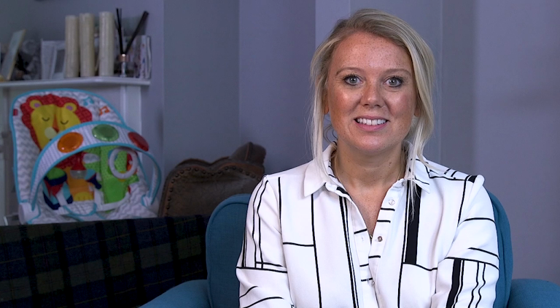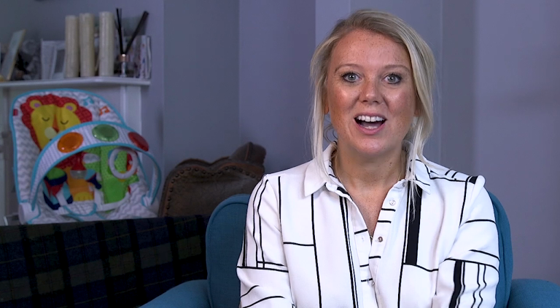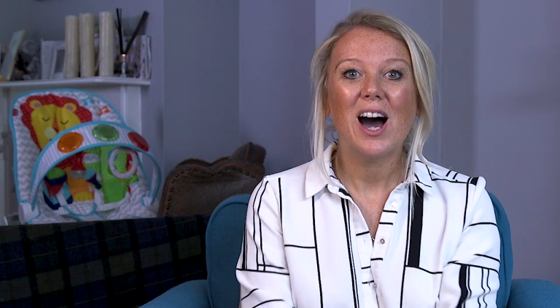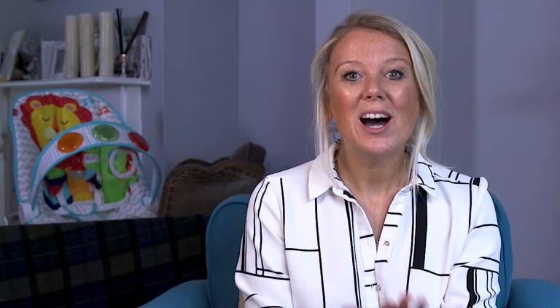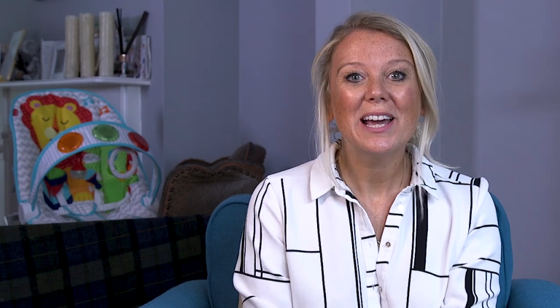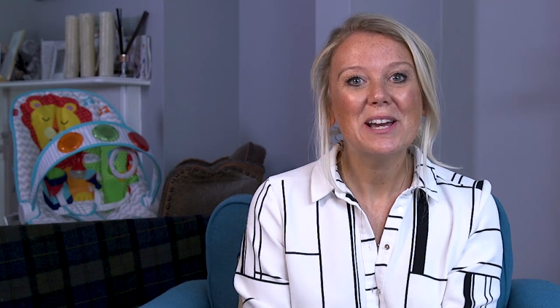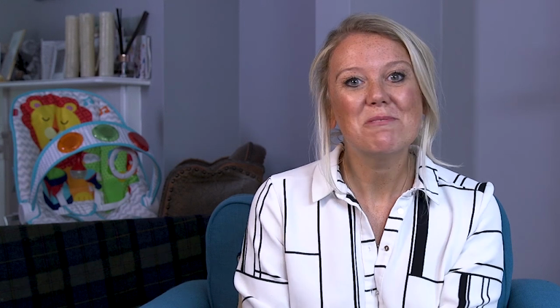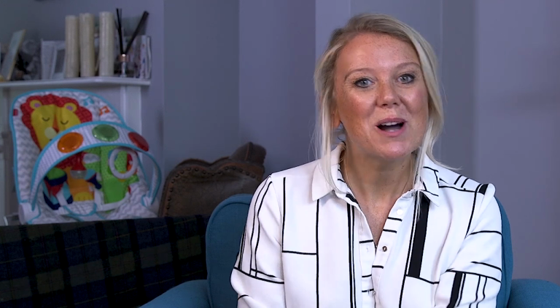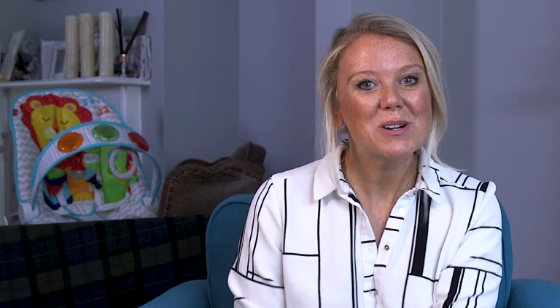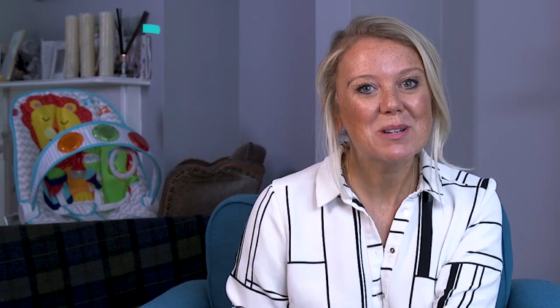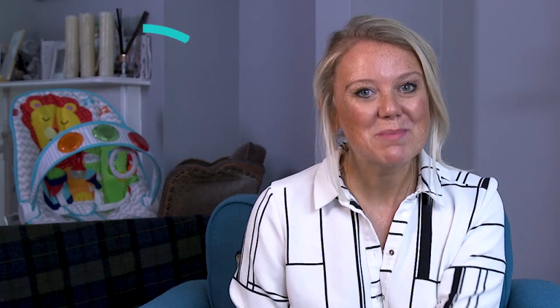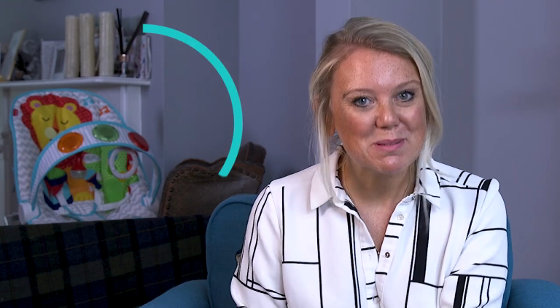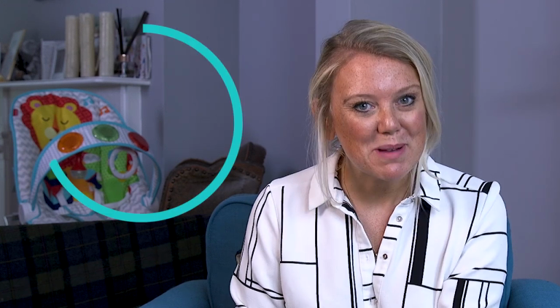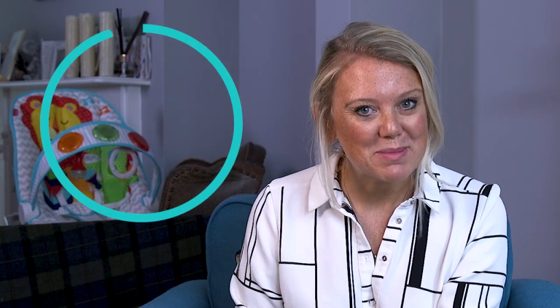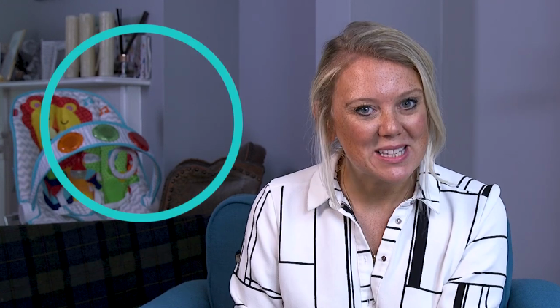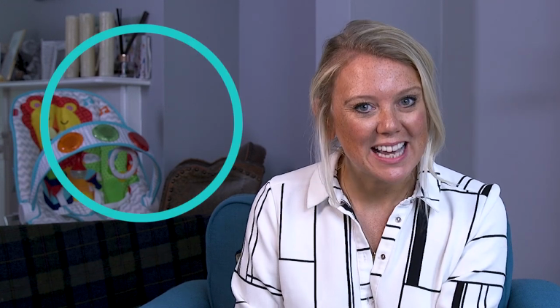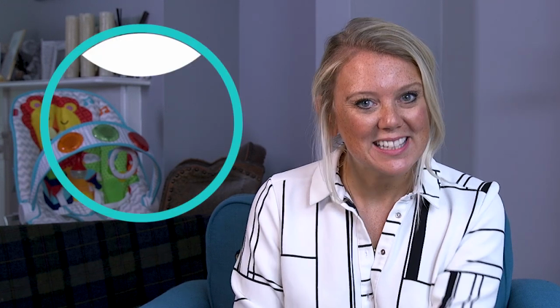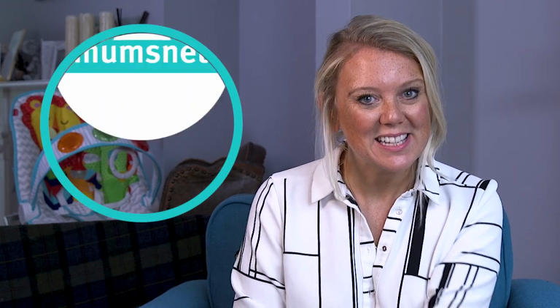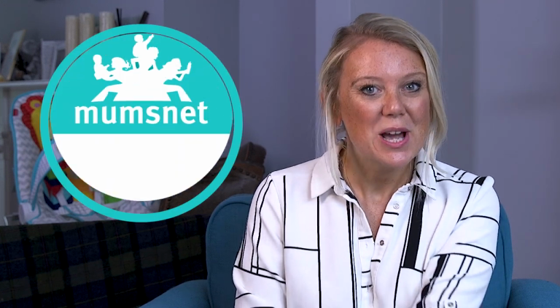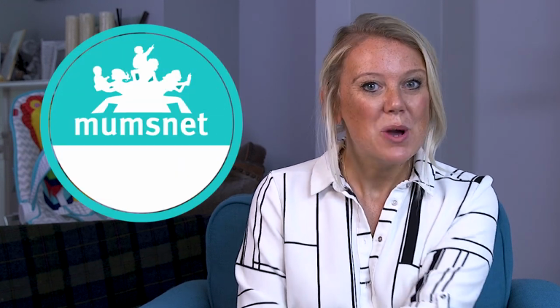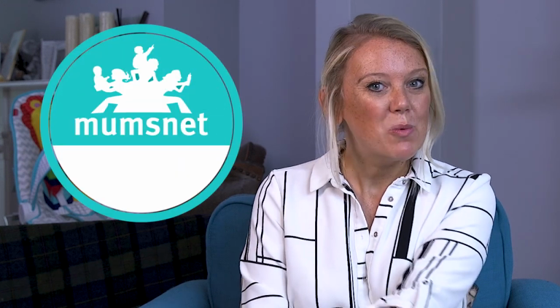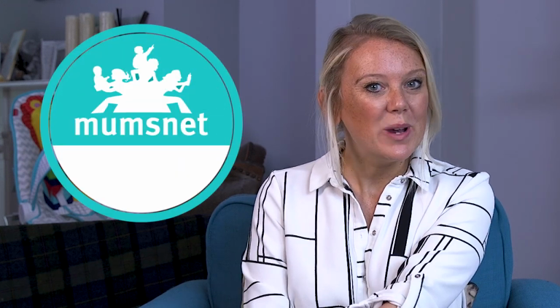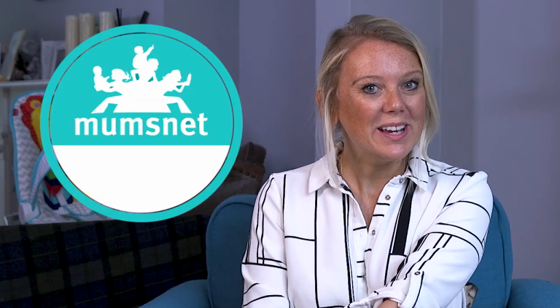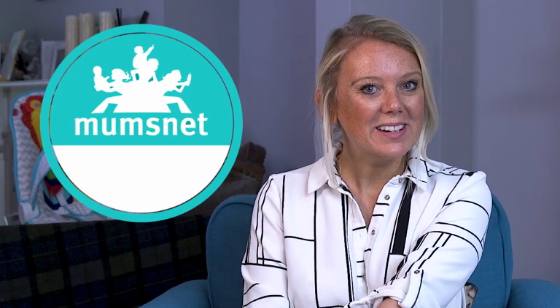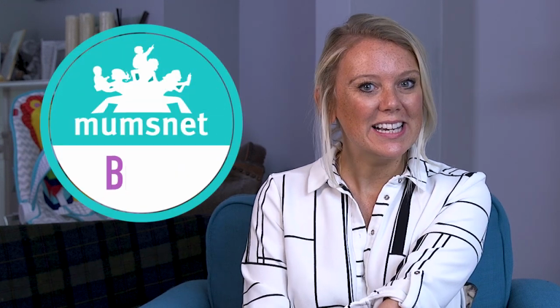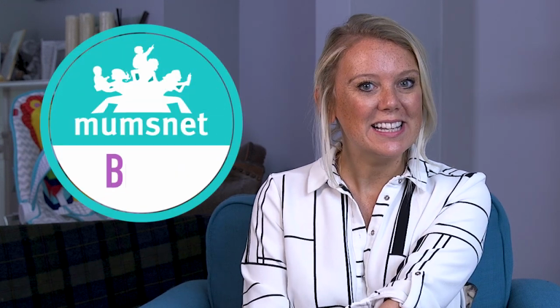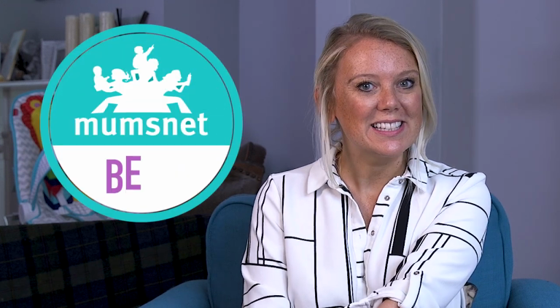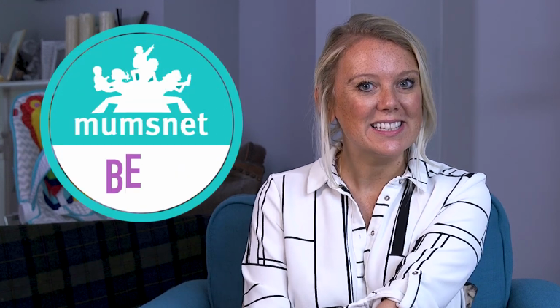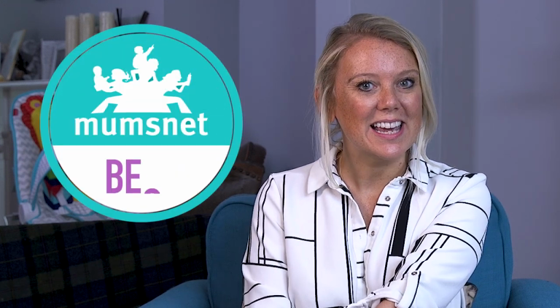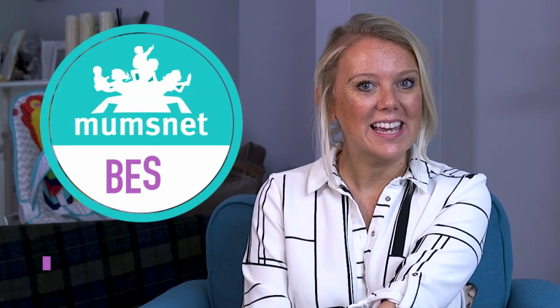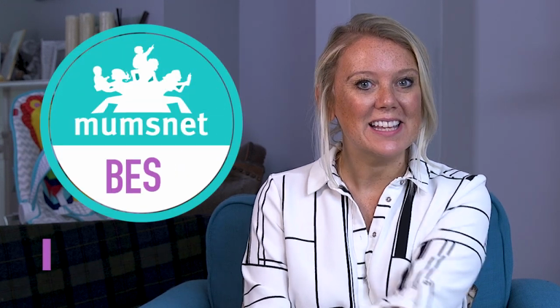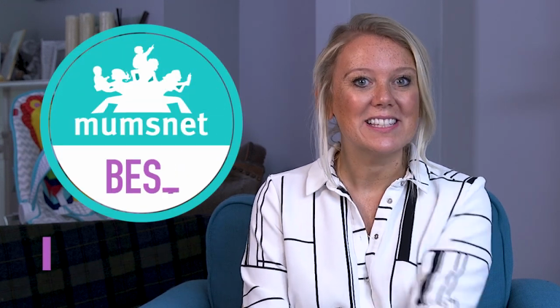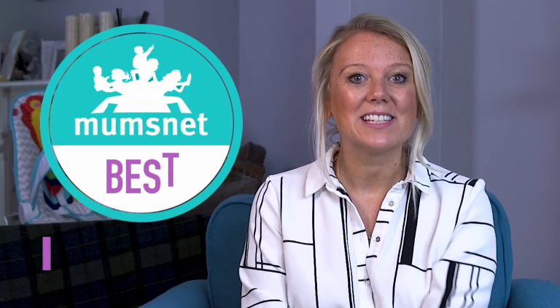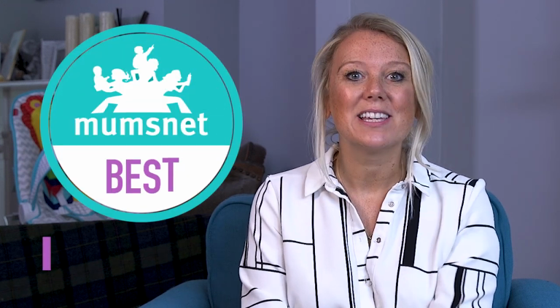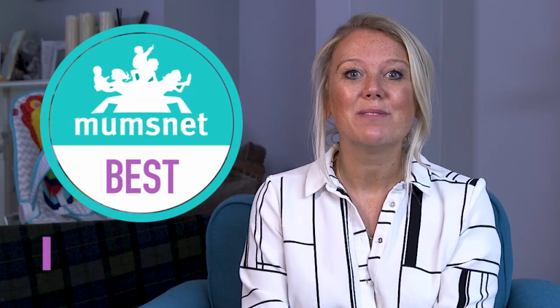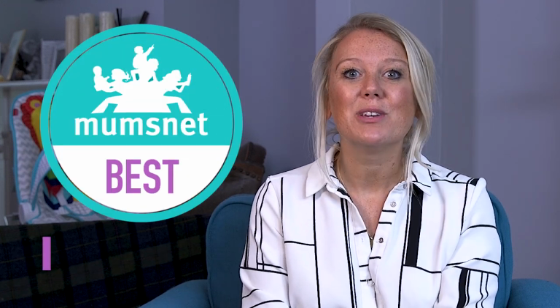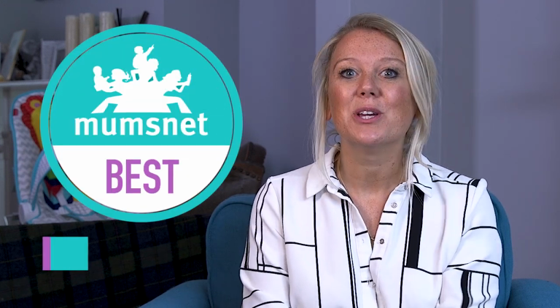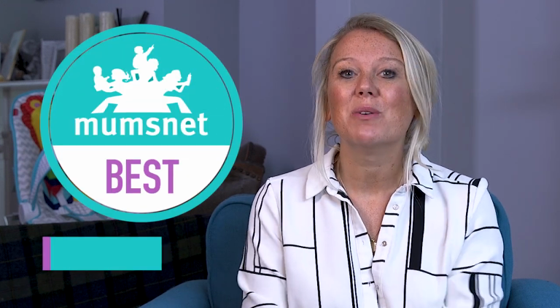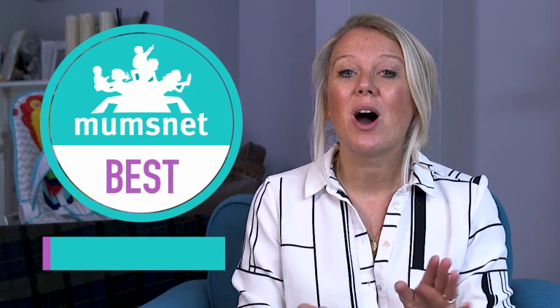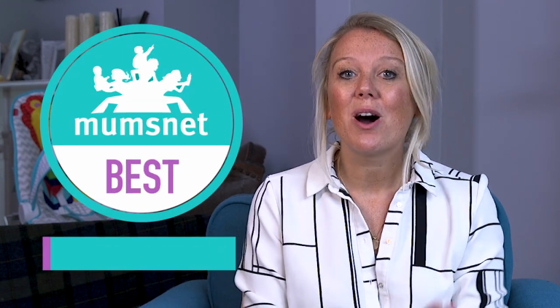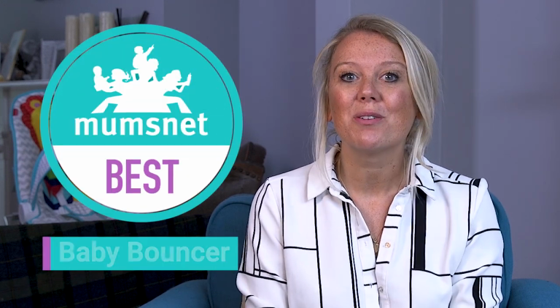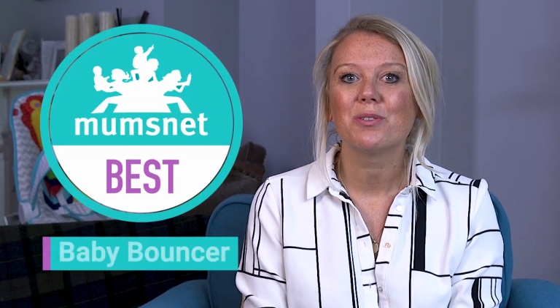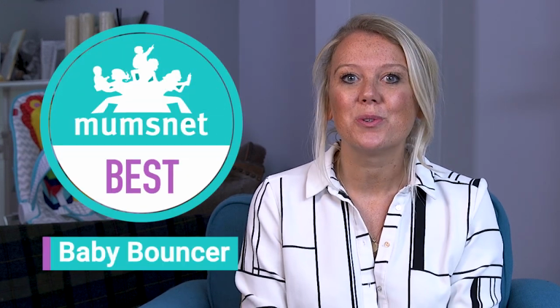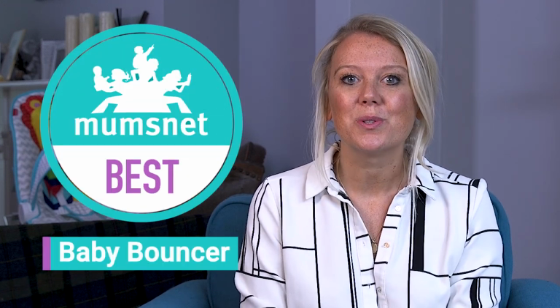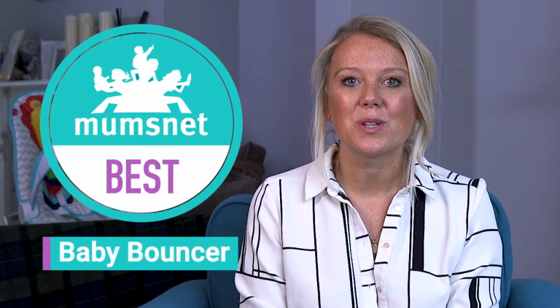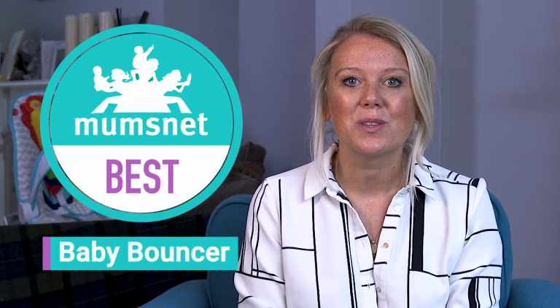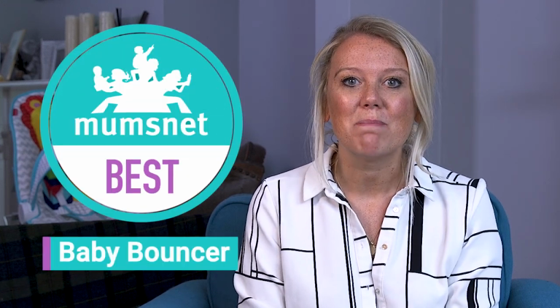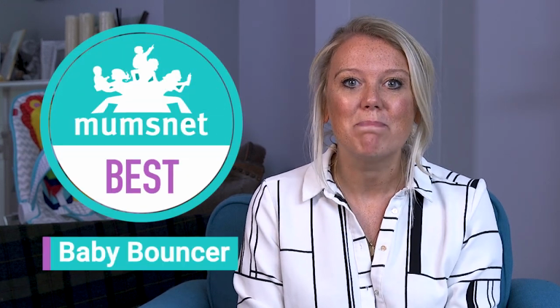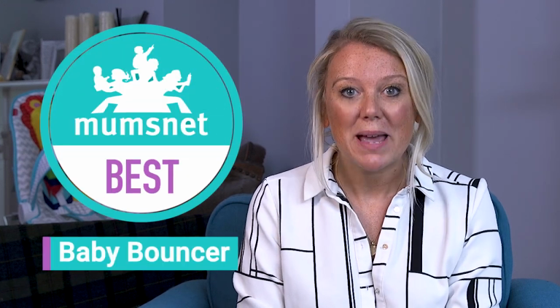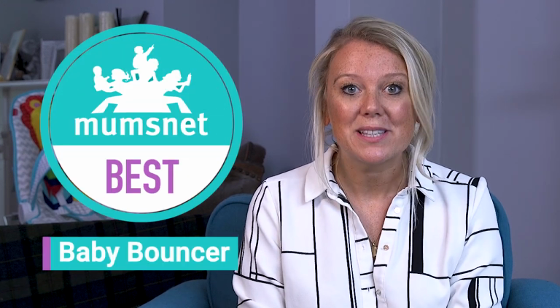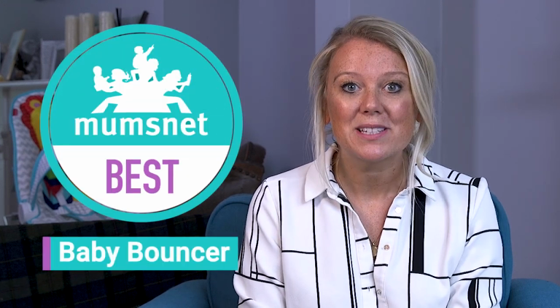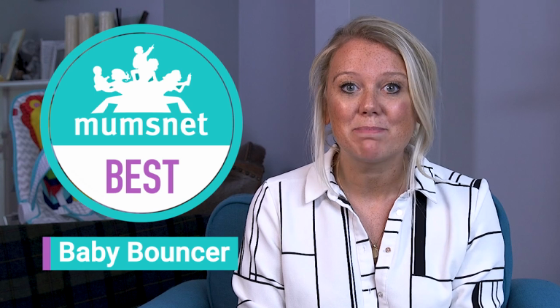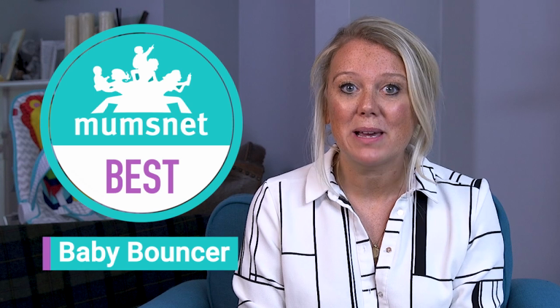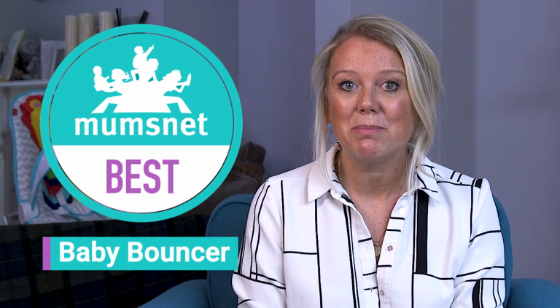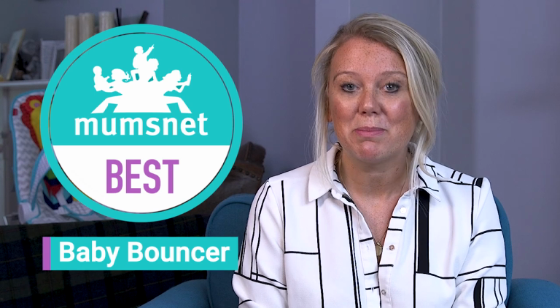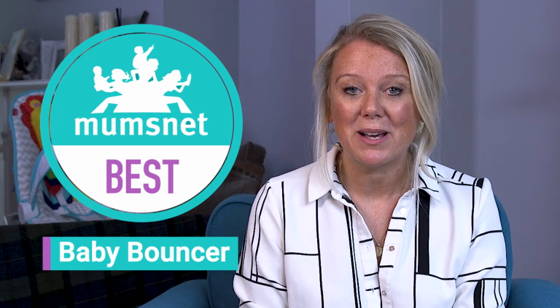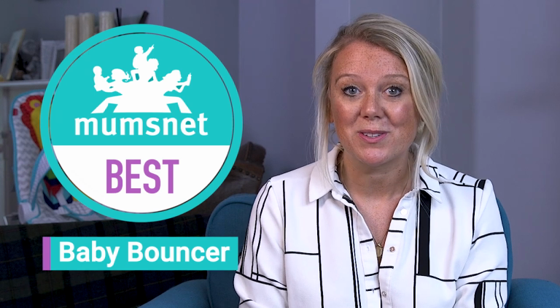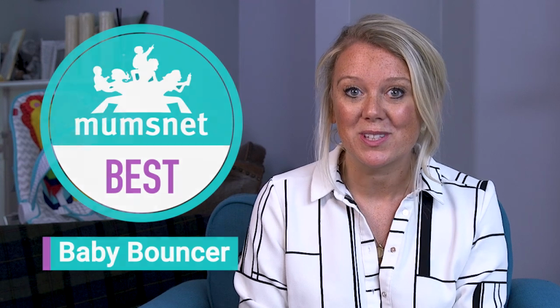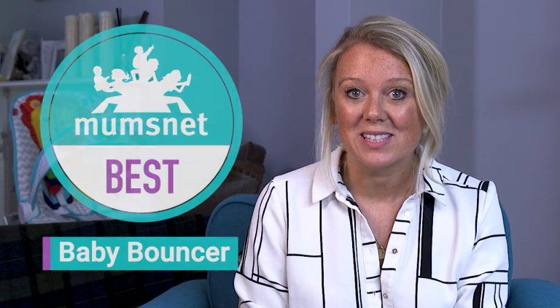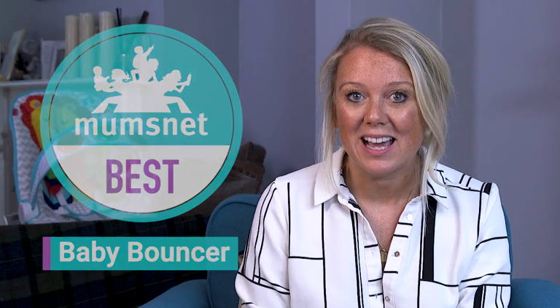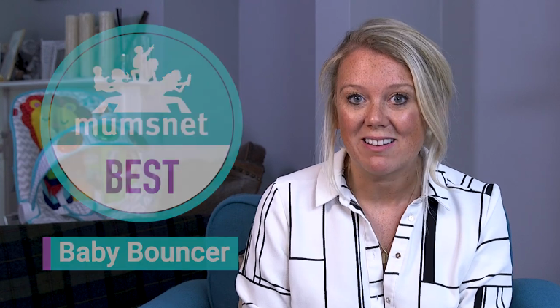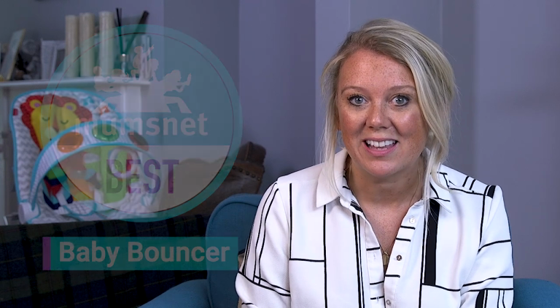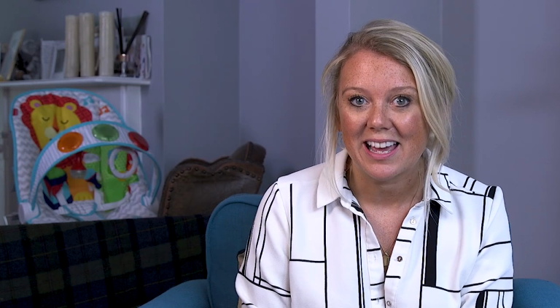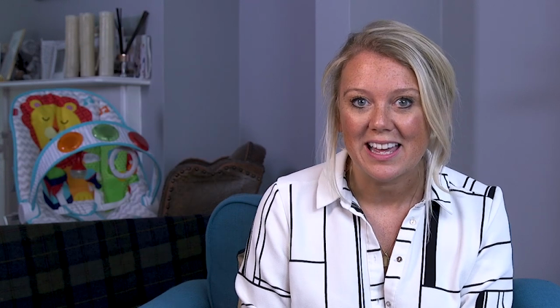Hi, welcome to Mumsnet. We are here today to give you our thoughts on the best baby bouncers out there.